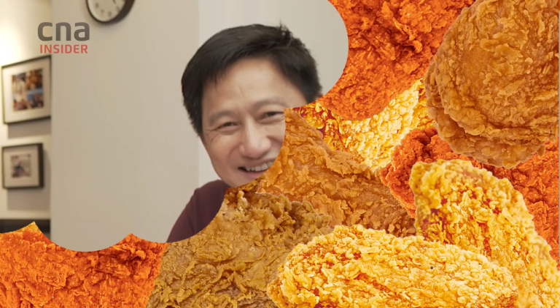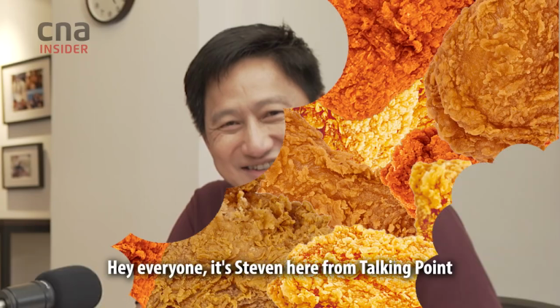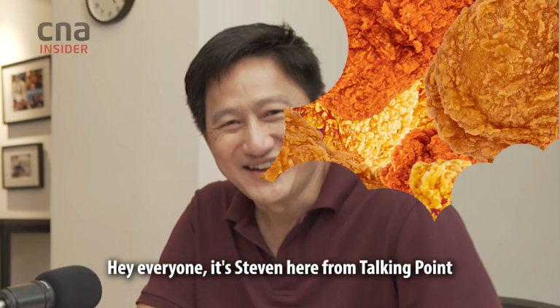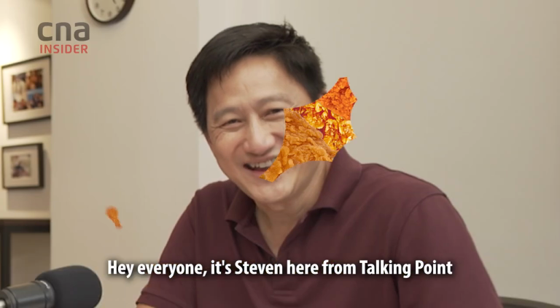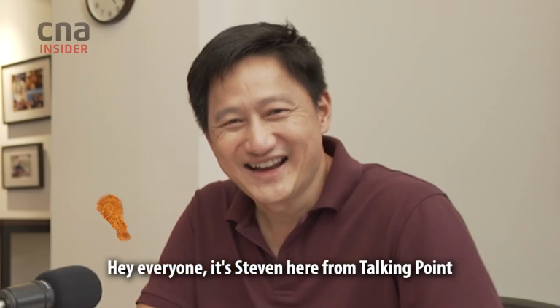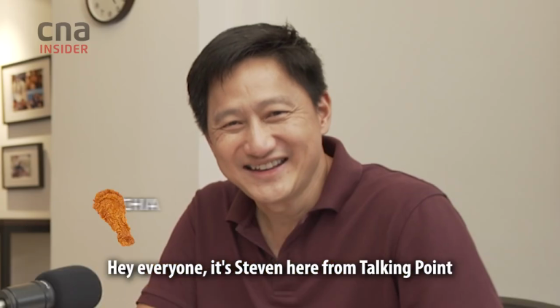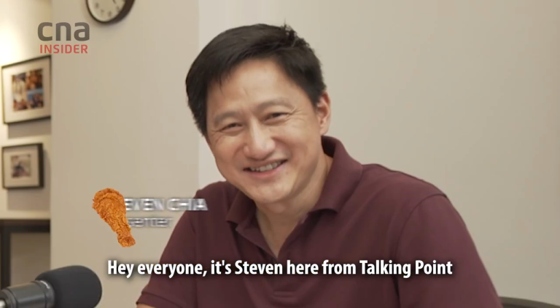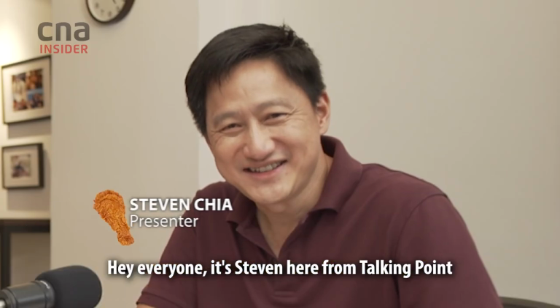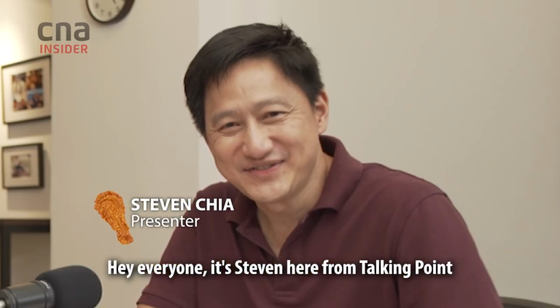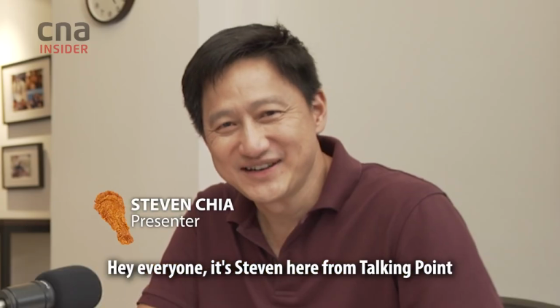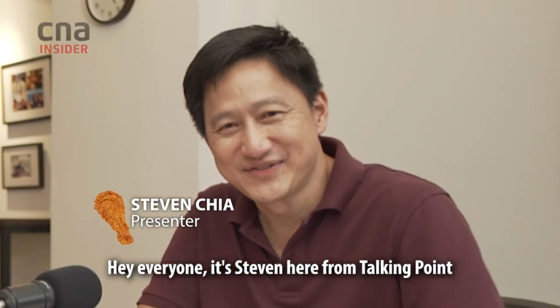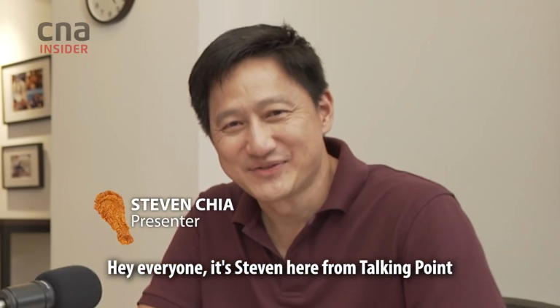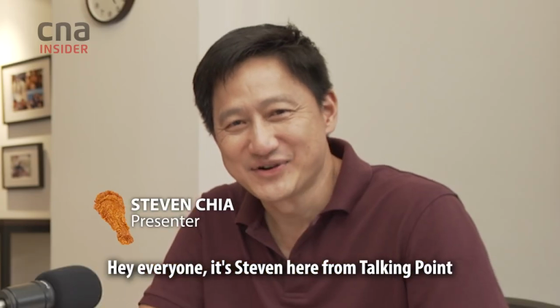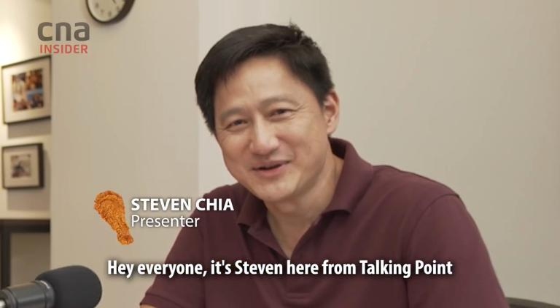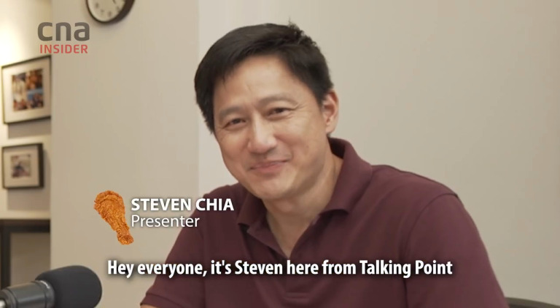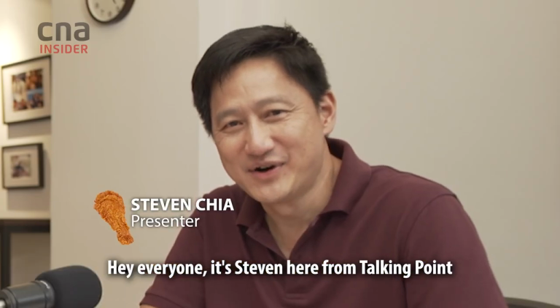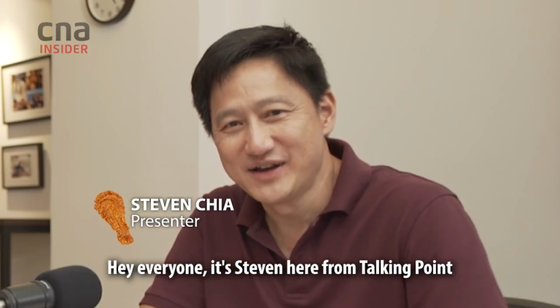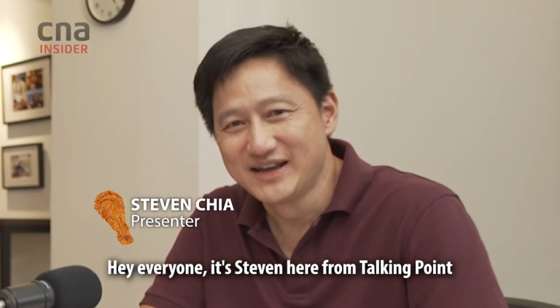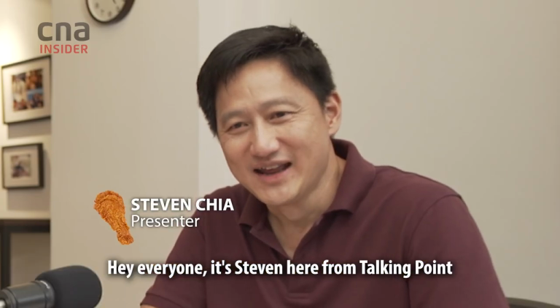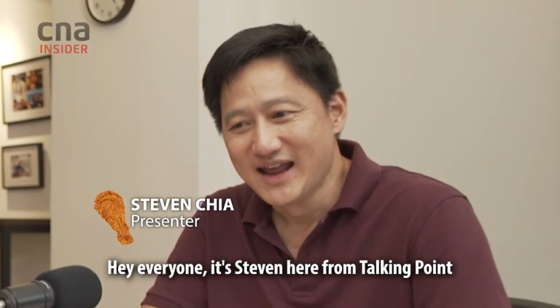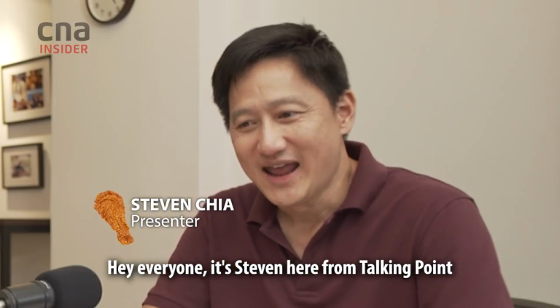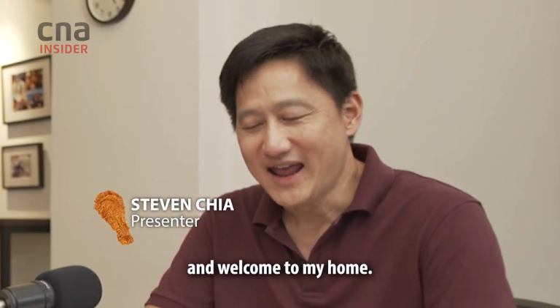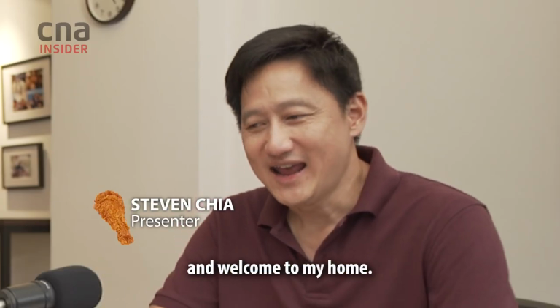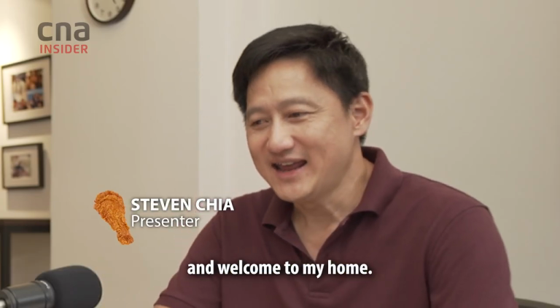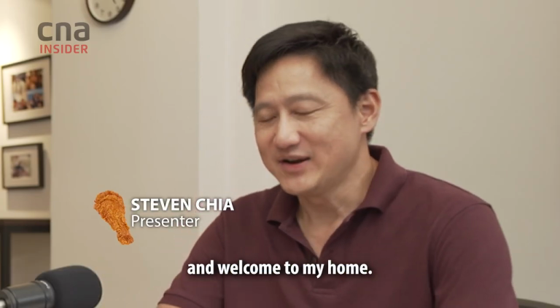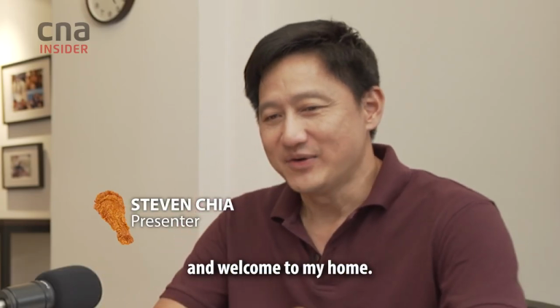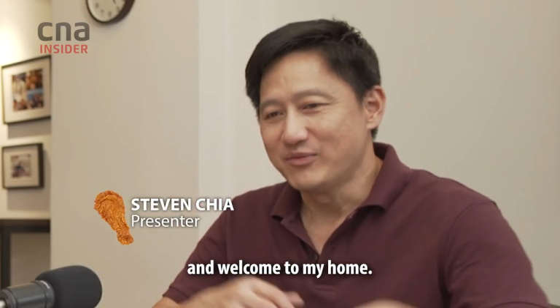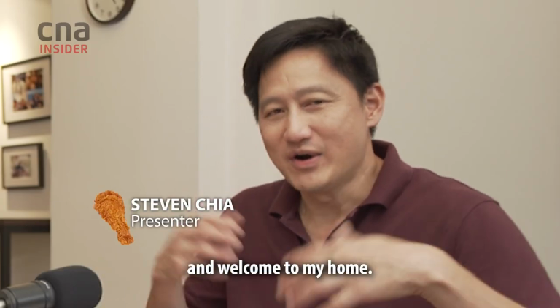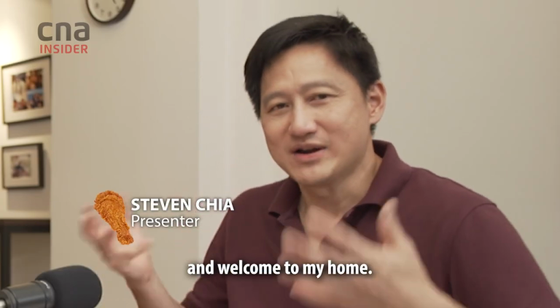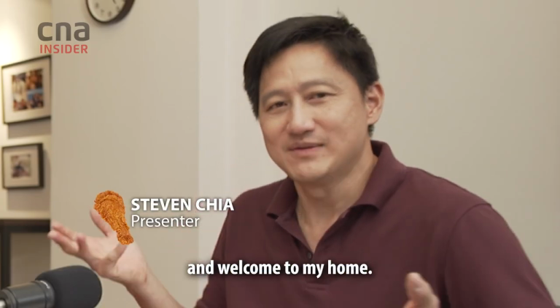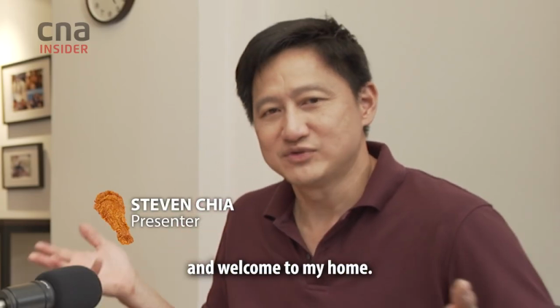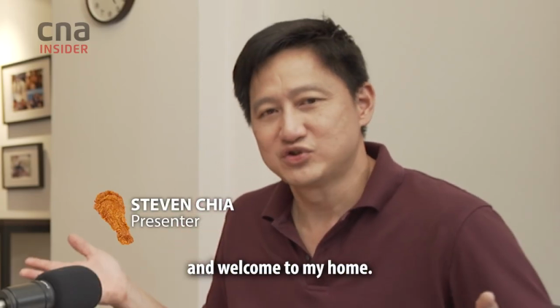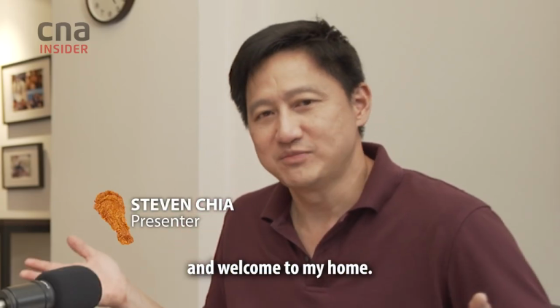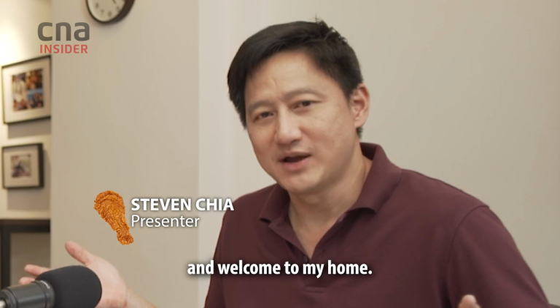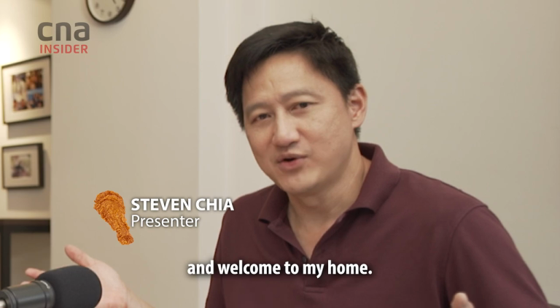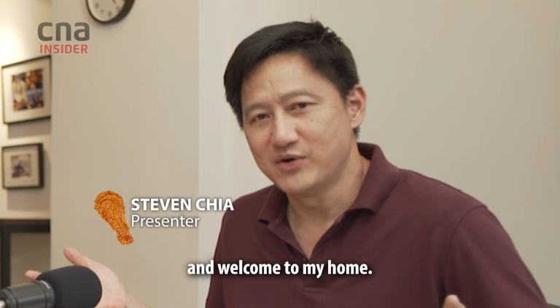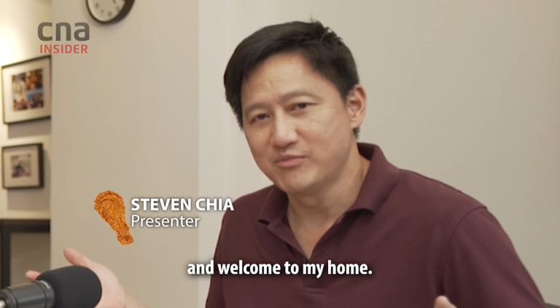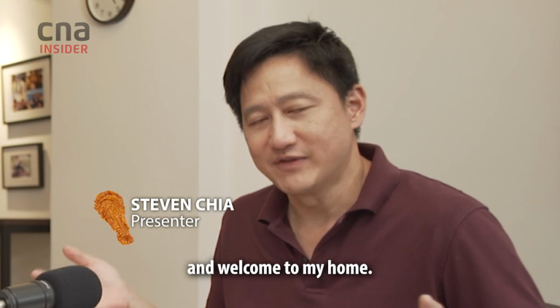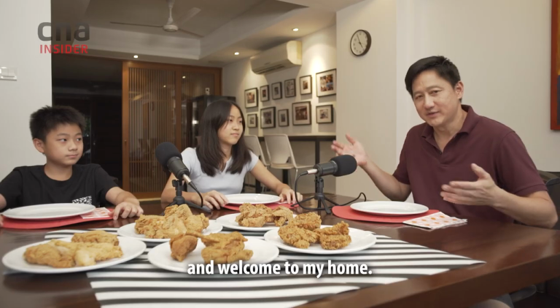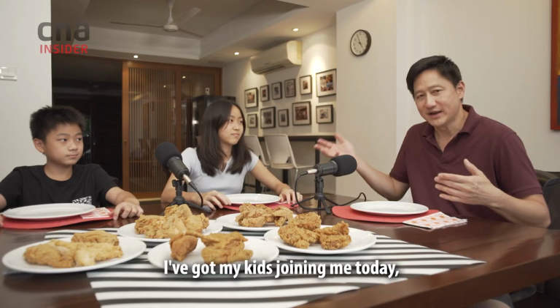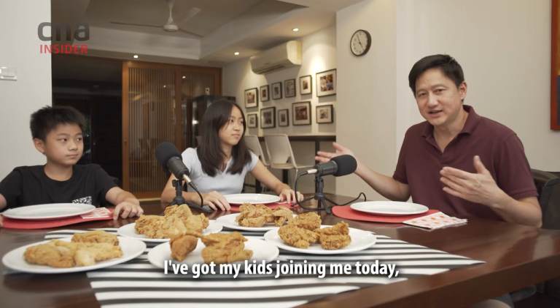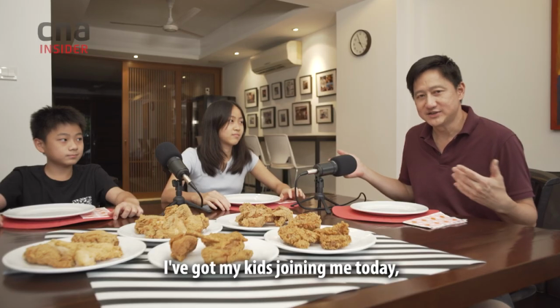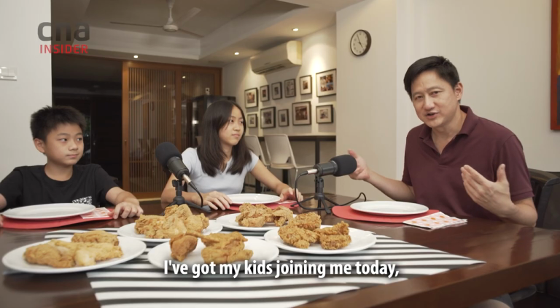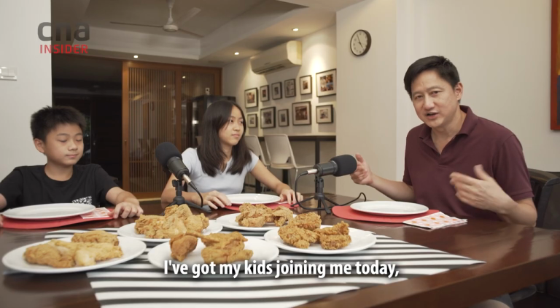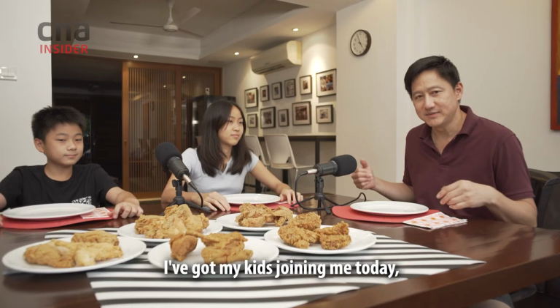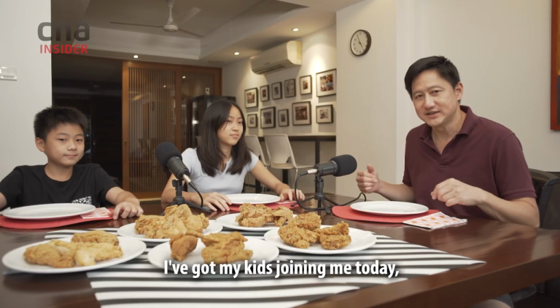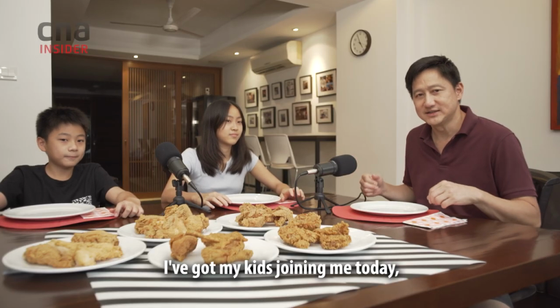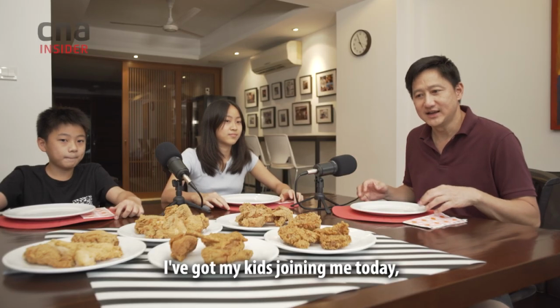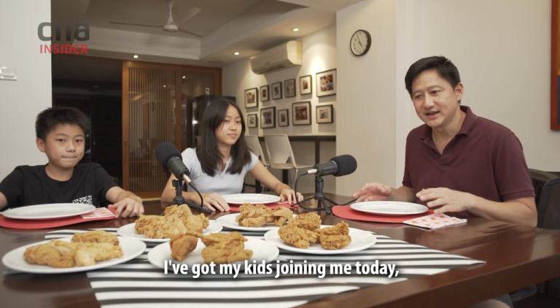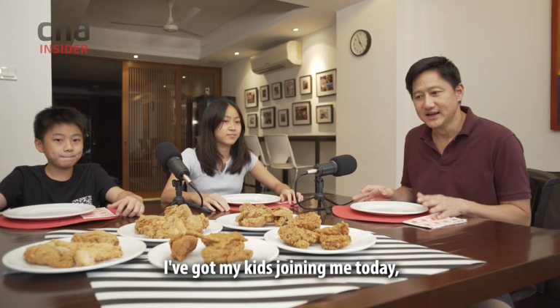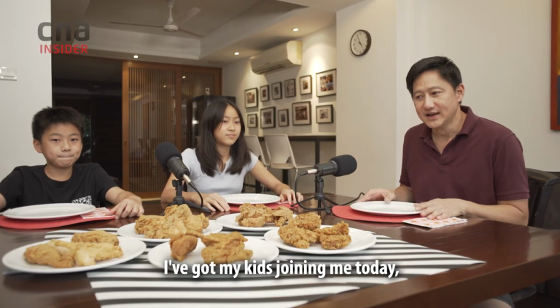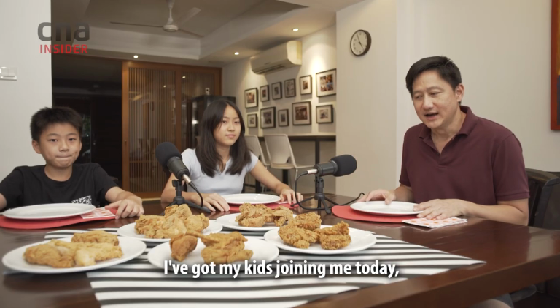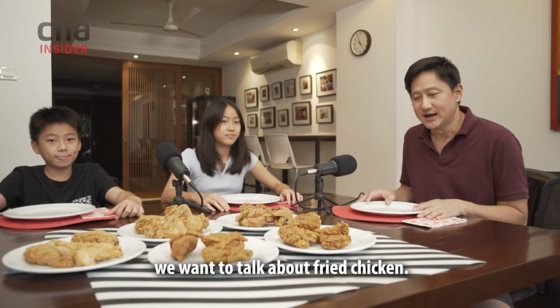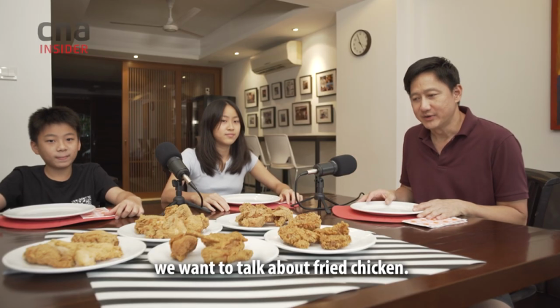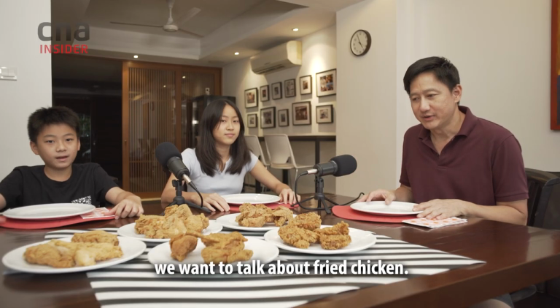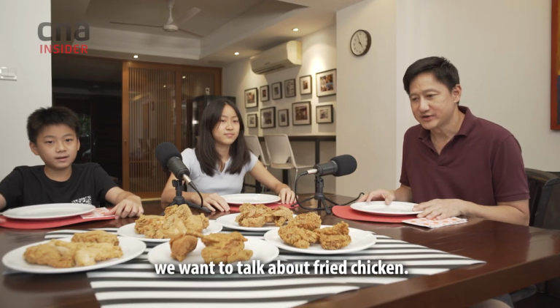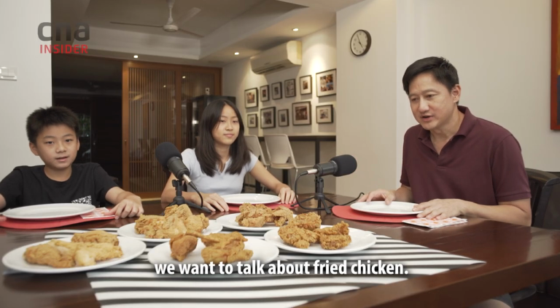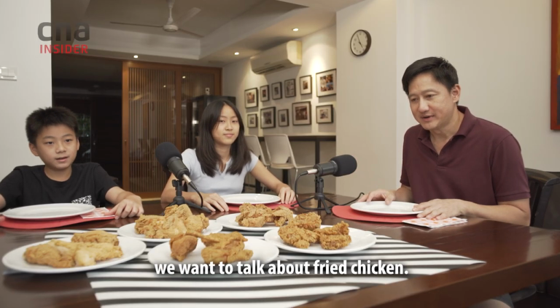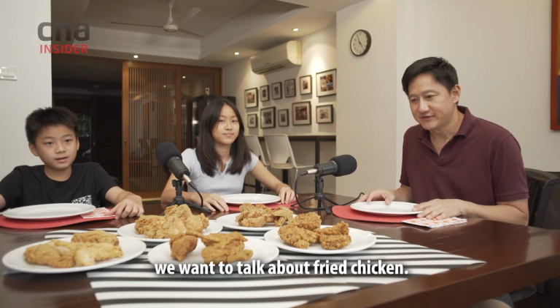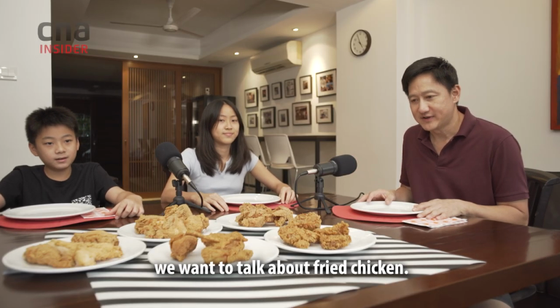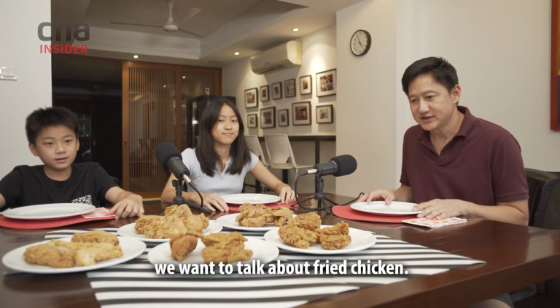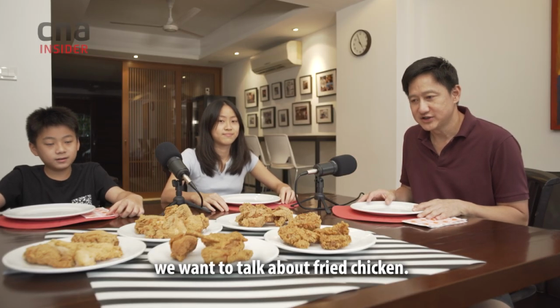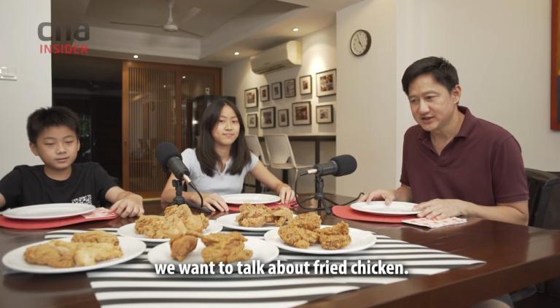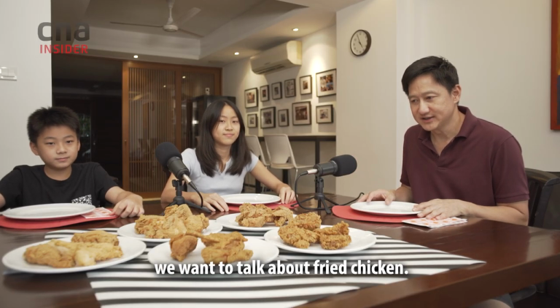Hey guys, it's Stephen here from Talking Point. Welcome to my home where I've got my kids joining me today. We want to talk about fried chicken.